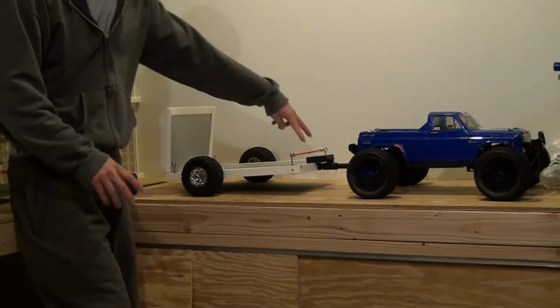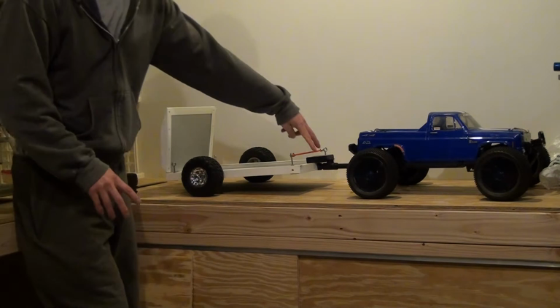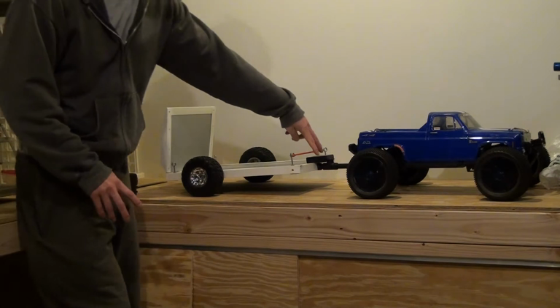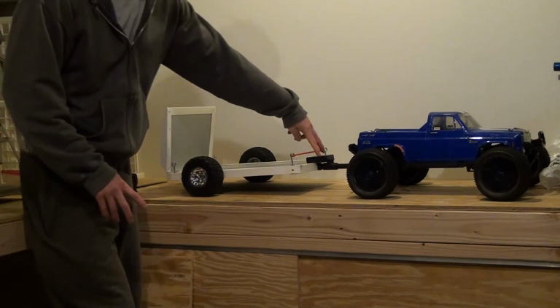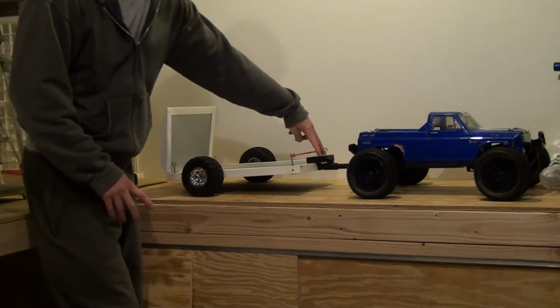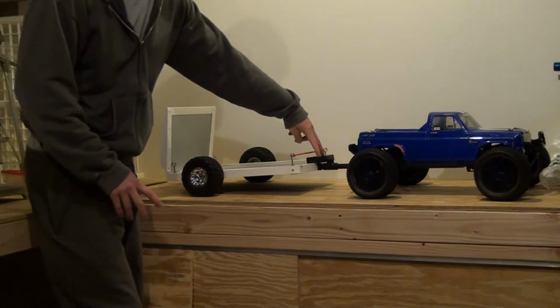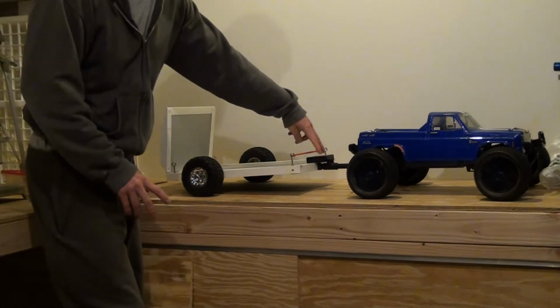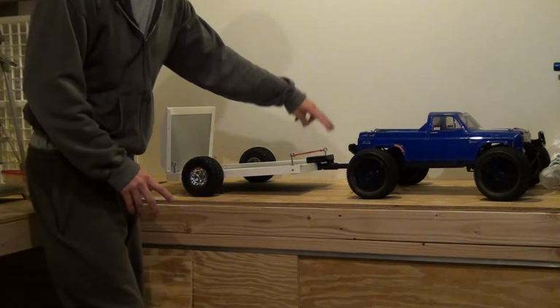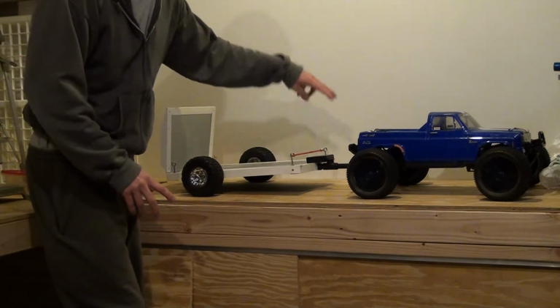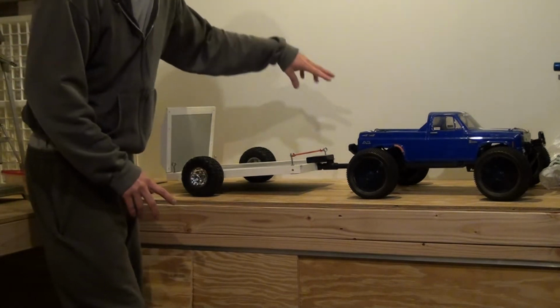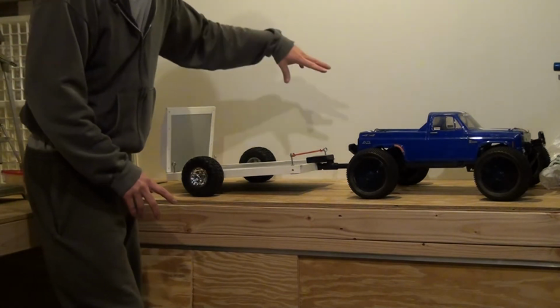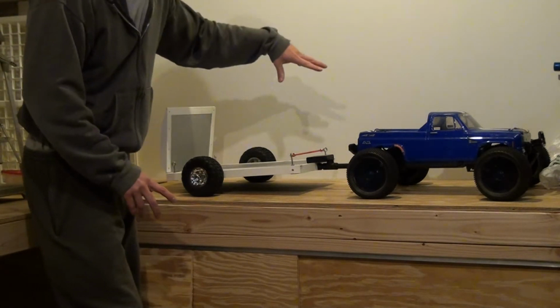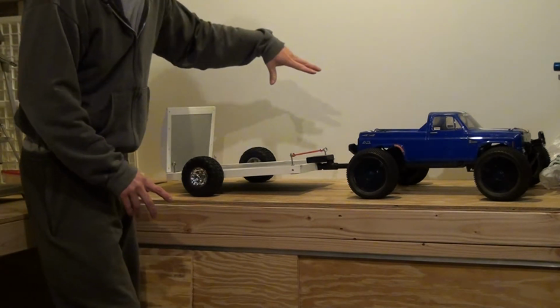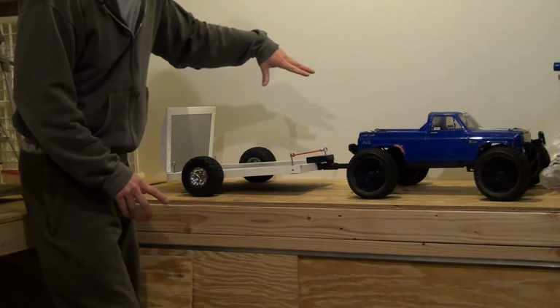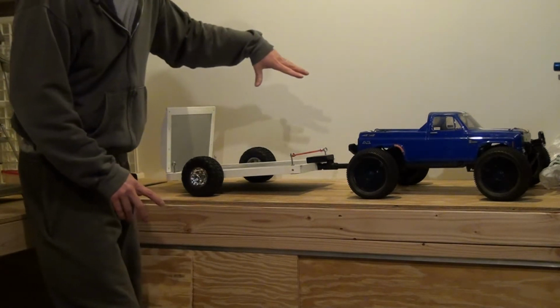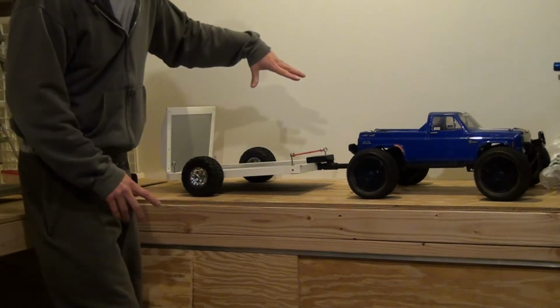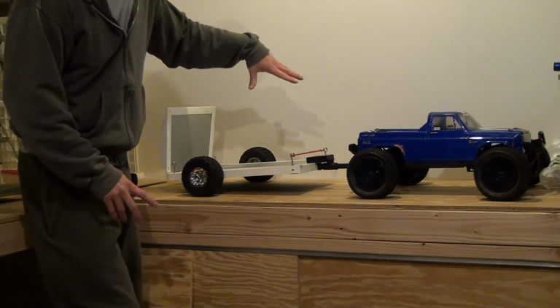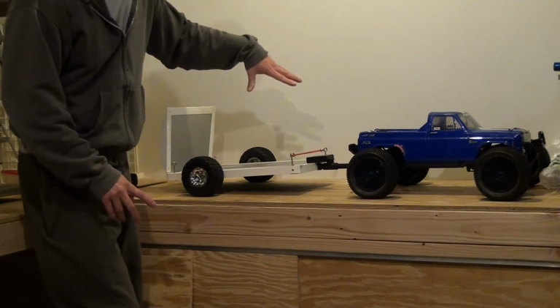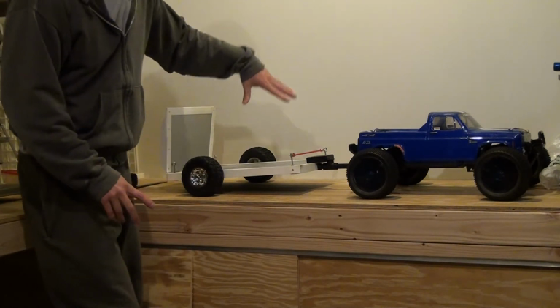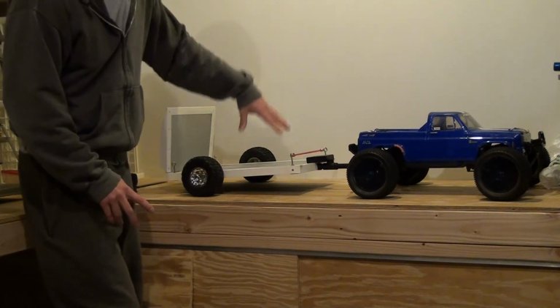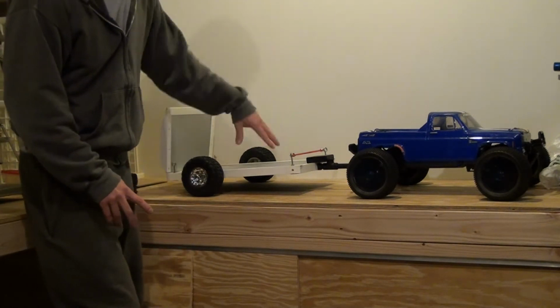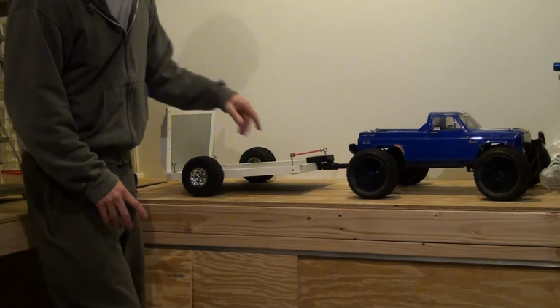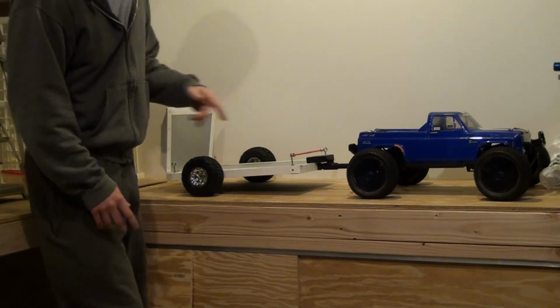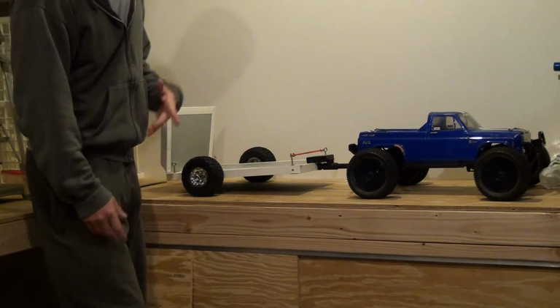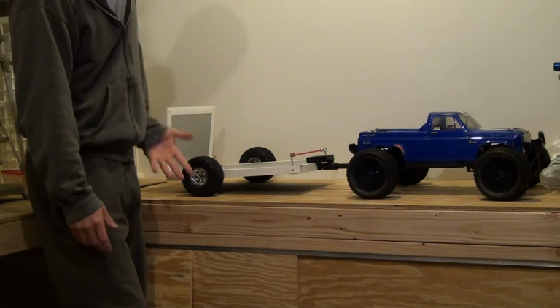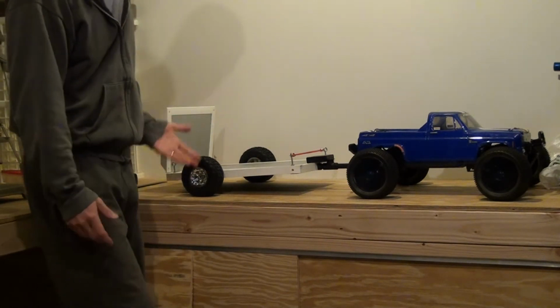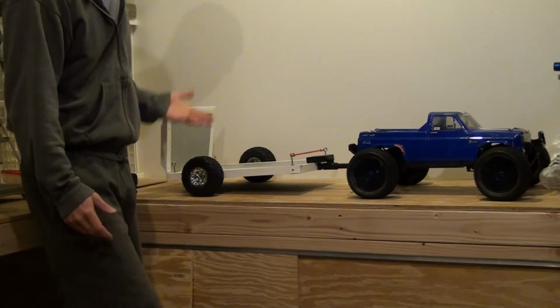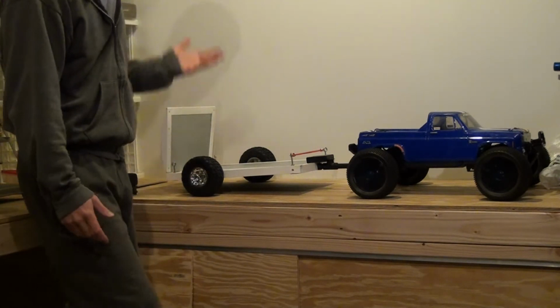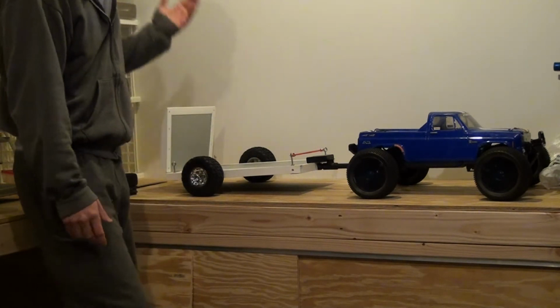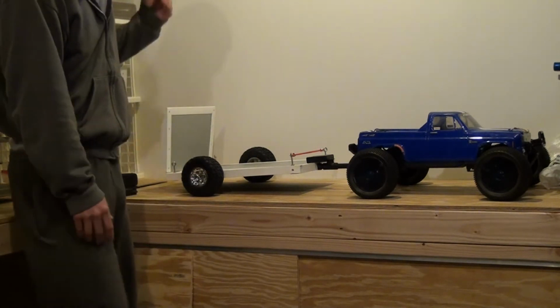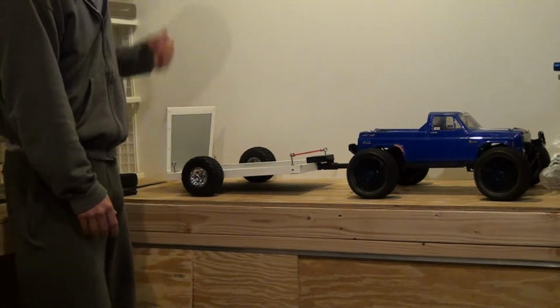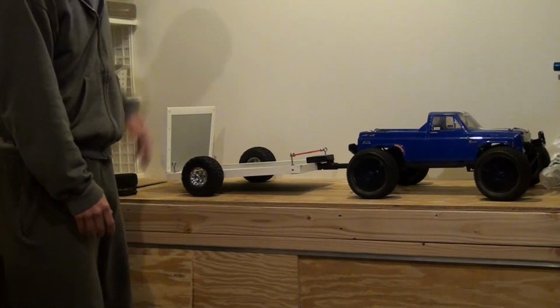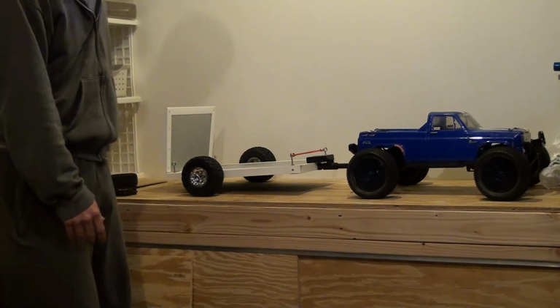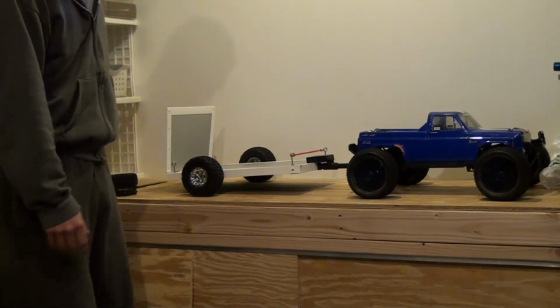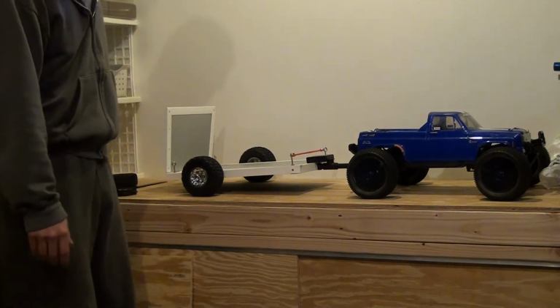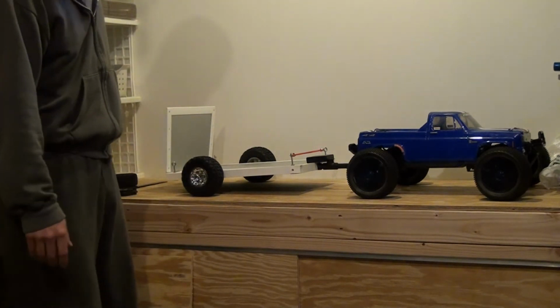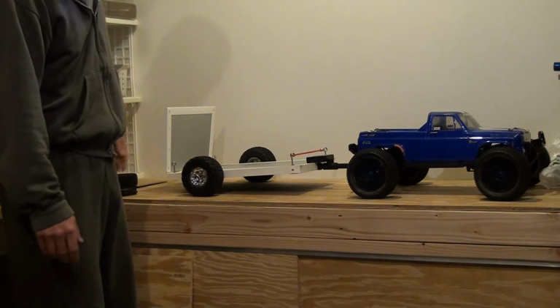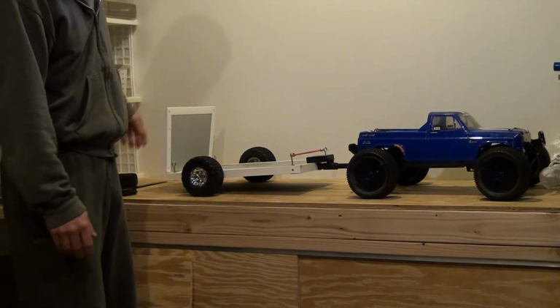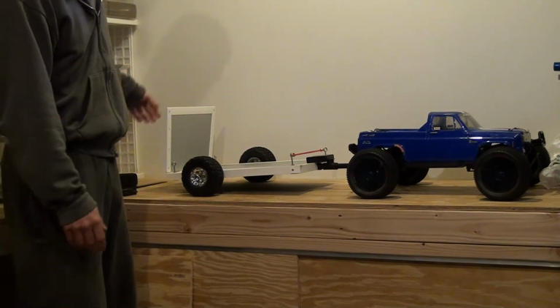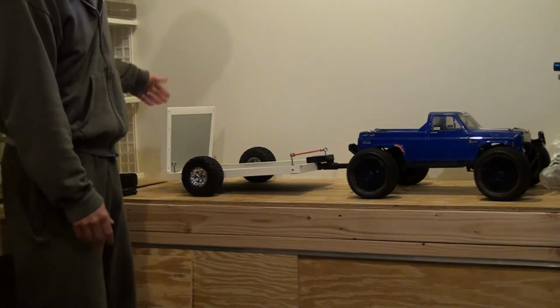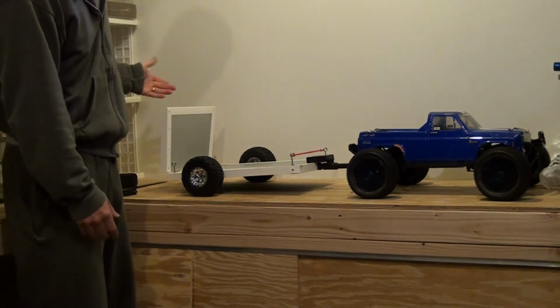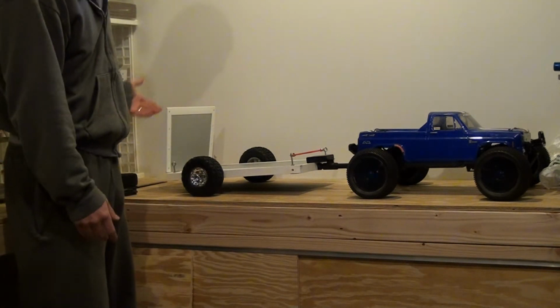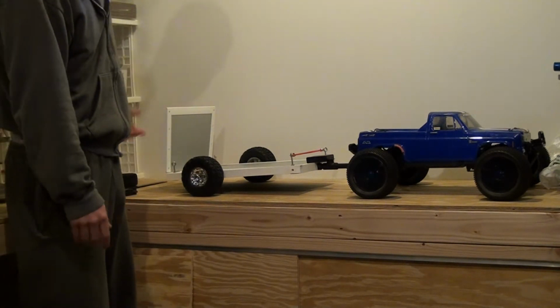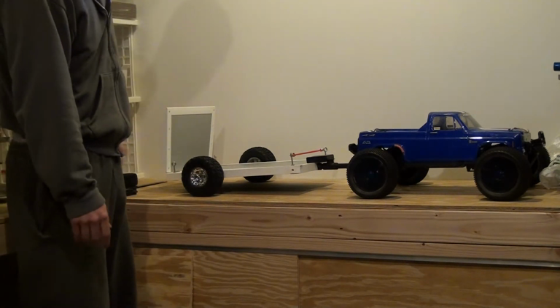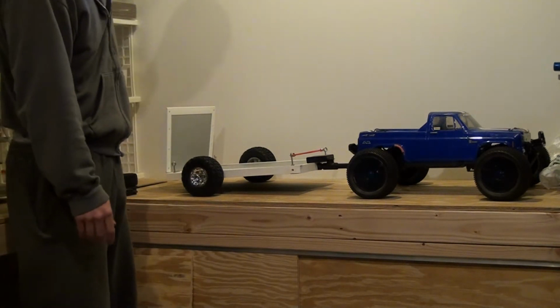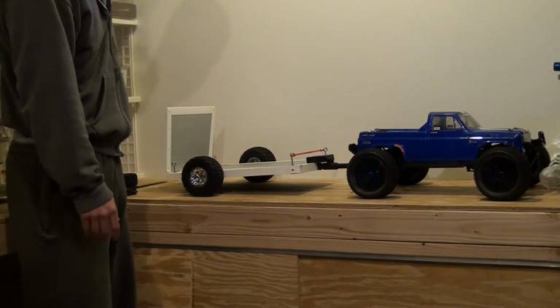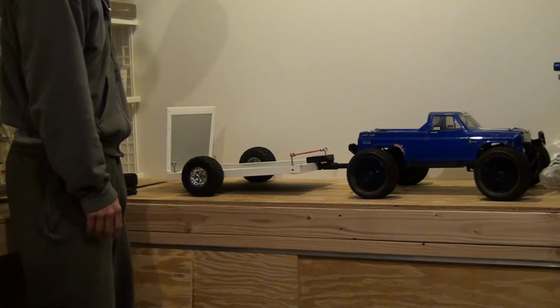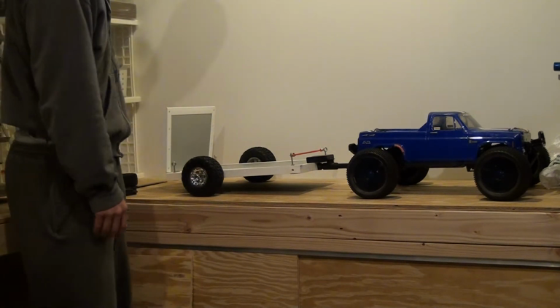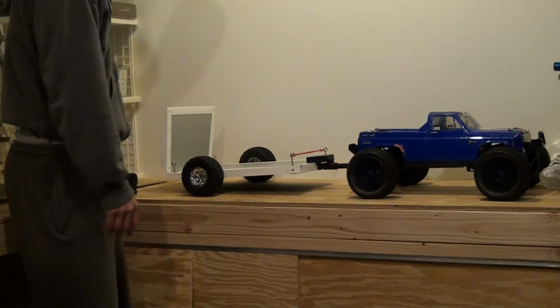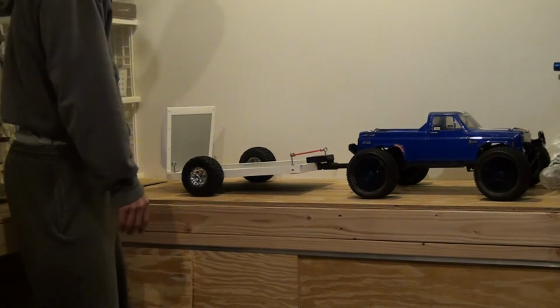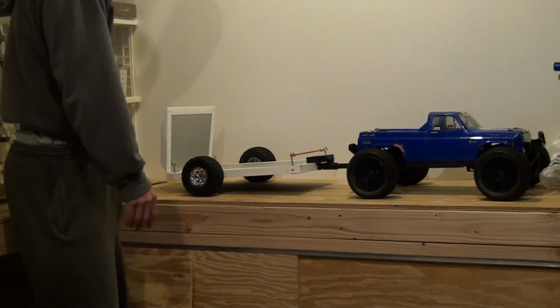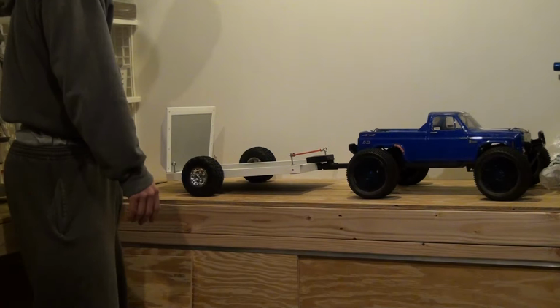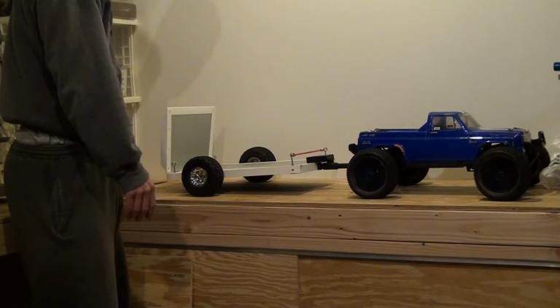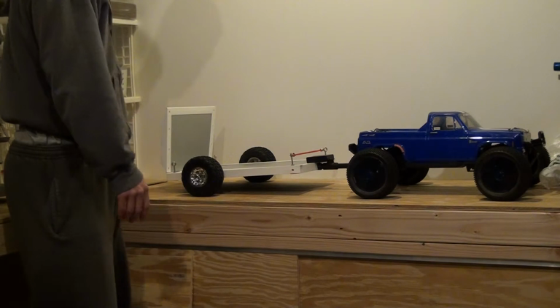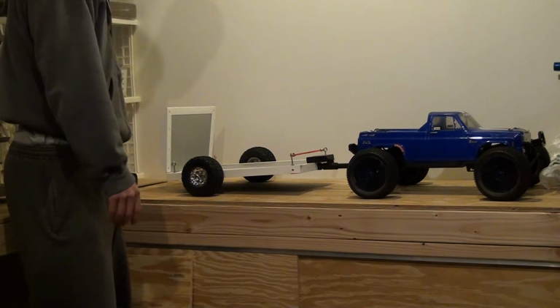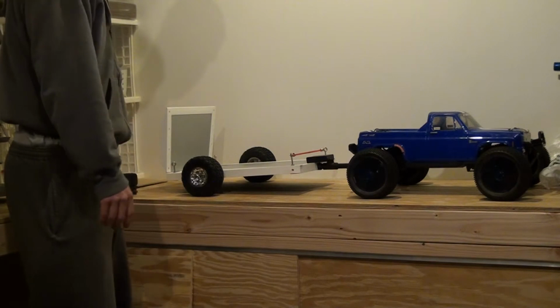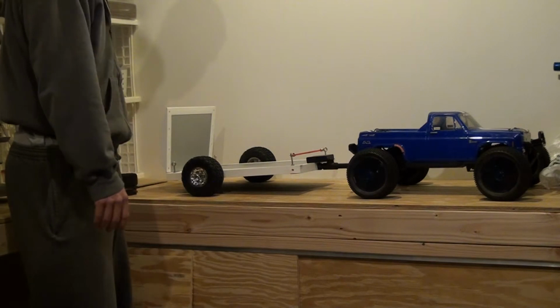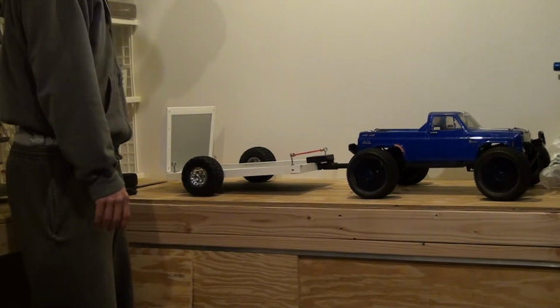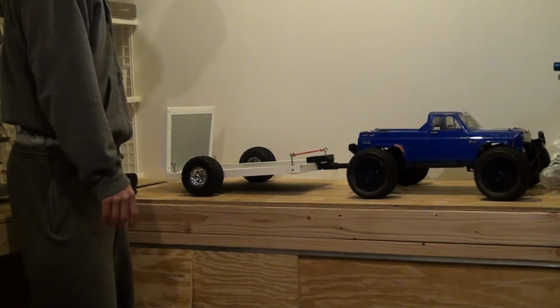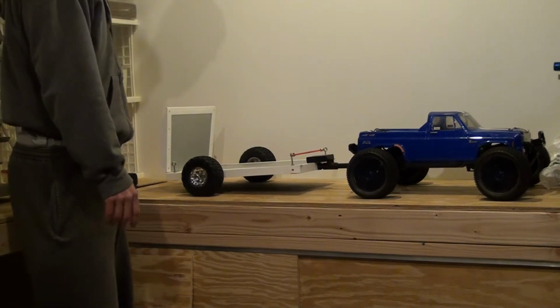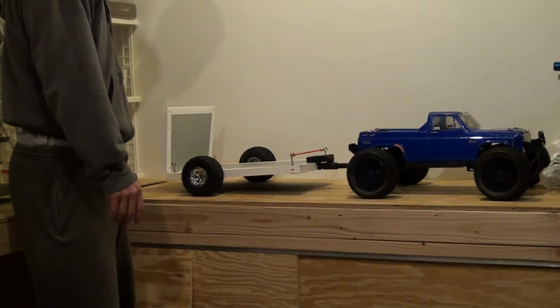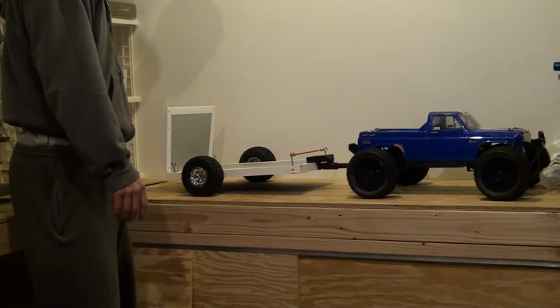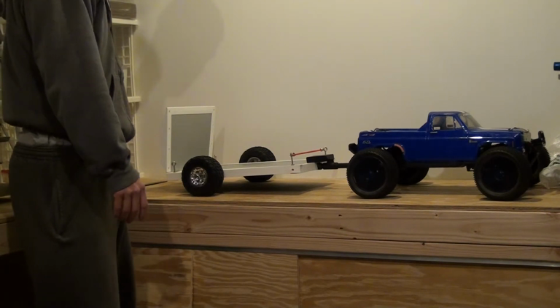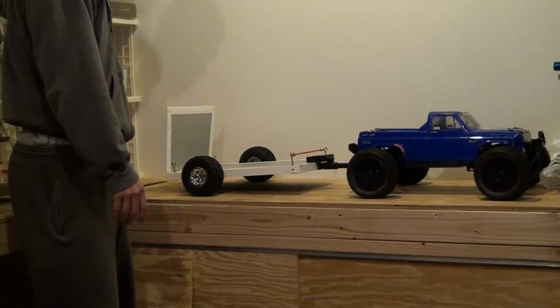Four batteries, LEDs obviously all functional. It's pretty much all ready to go. Your tie downs will be in there.